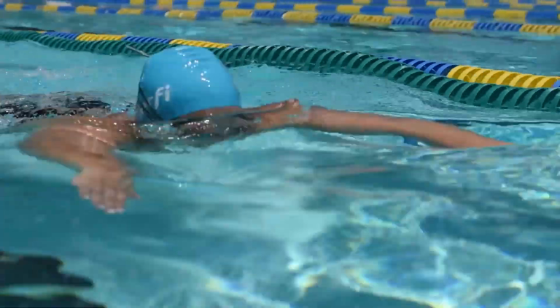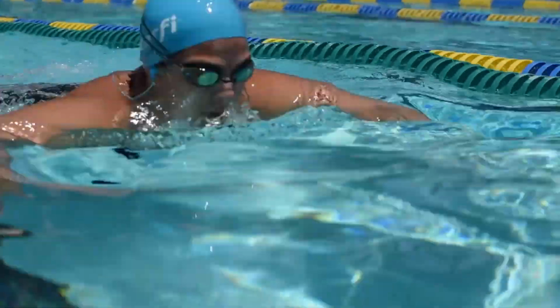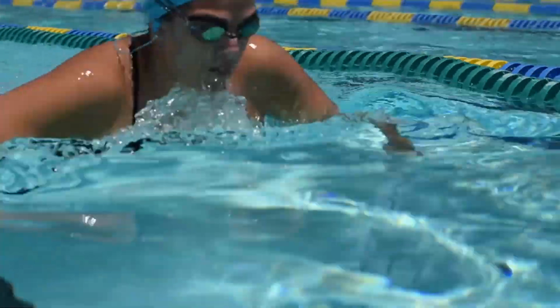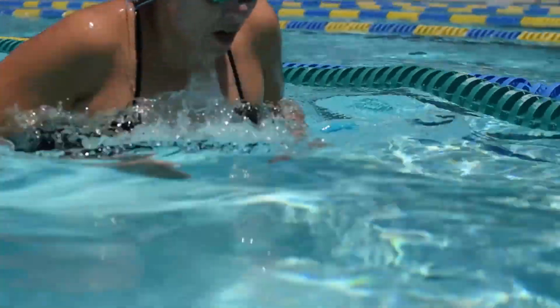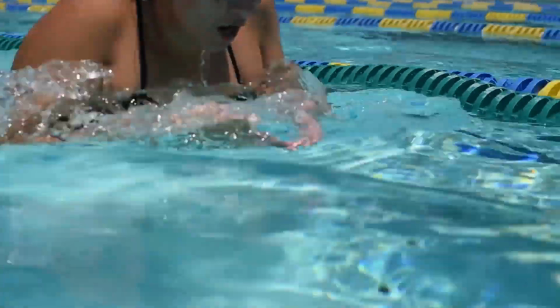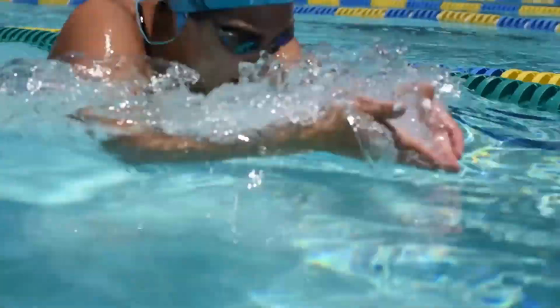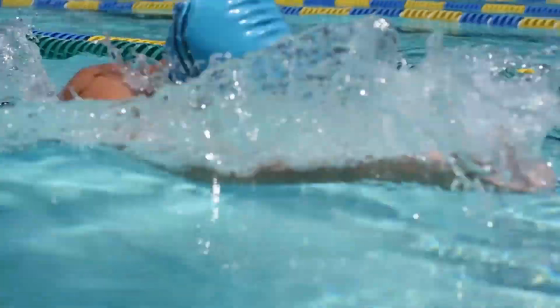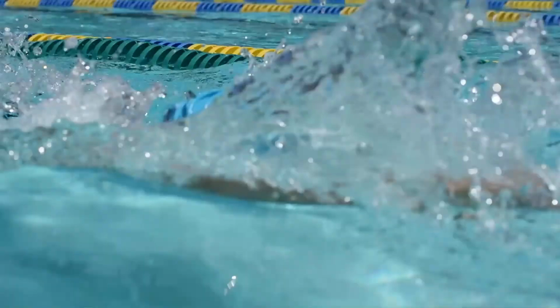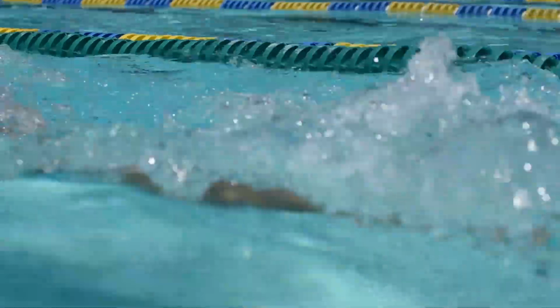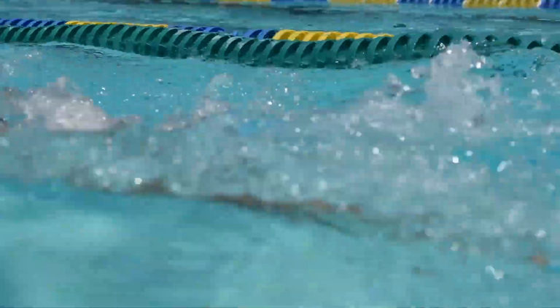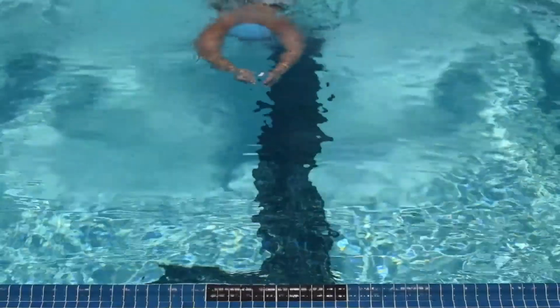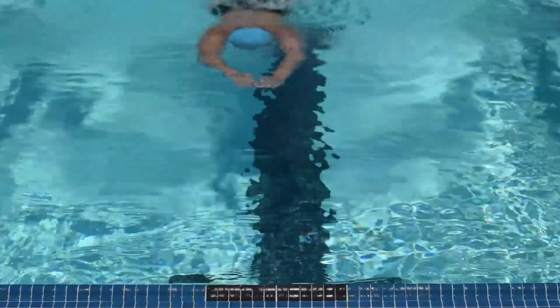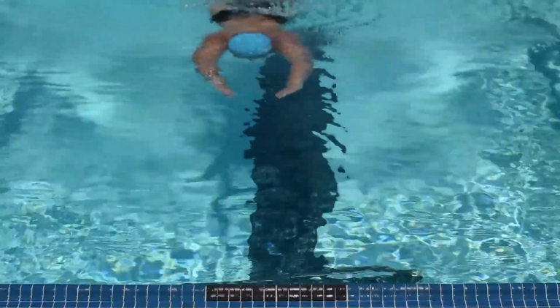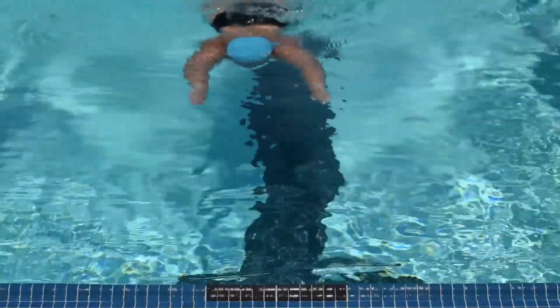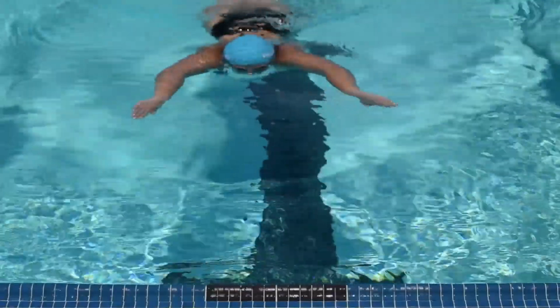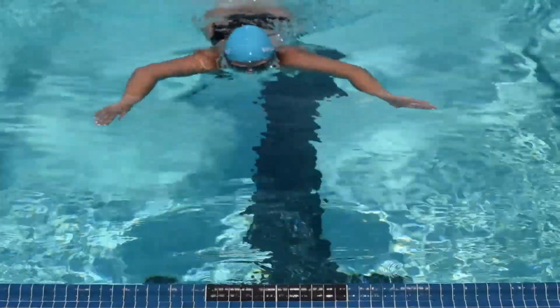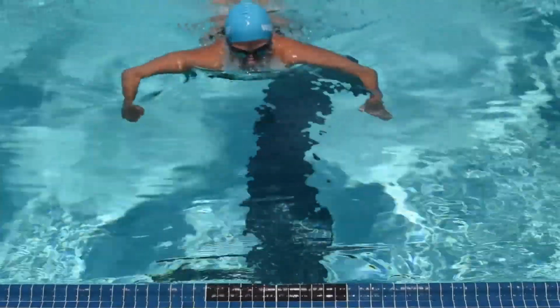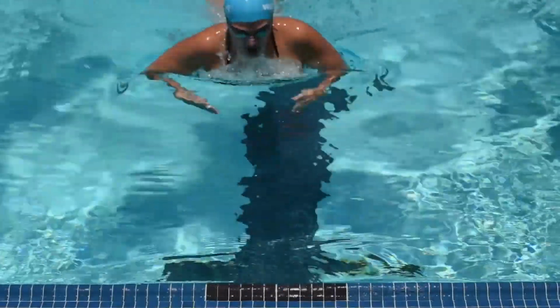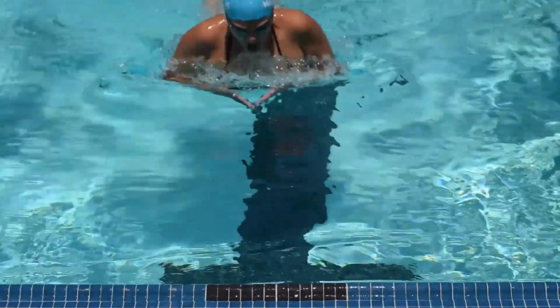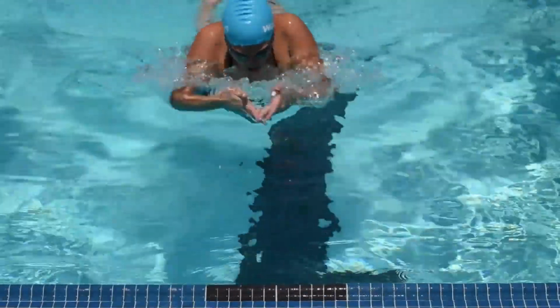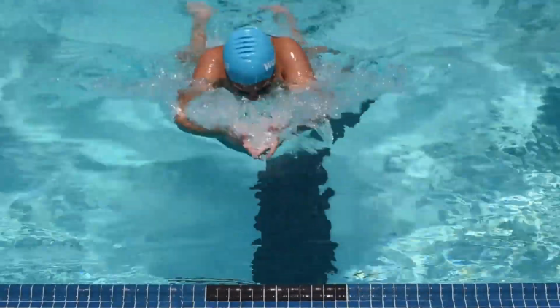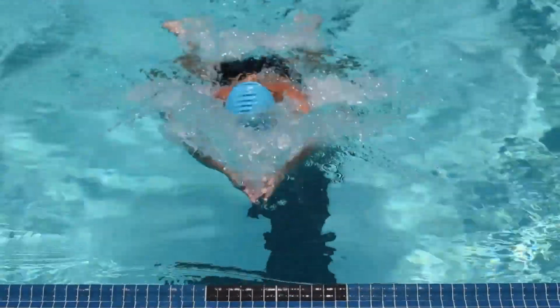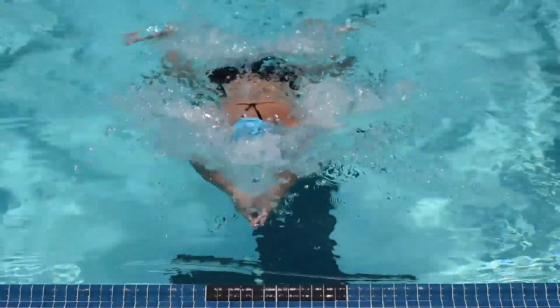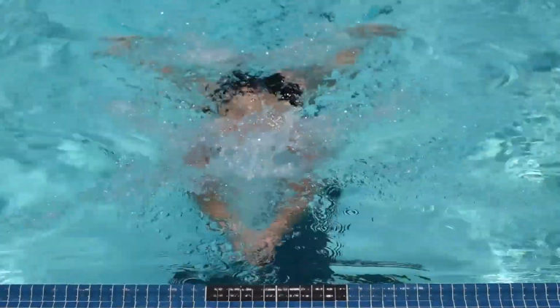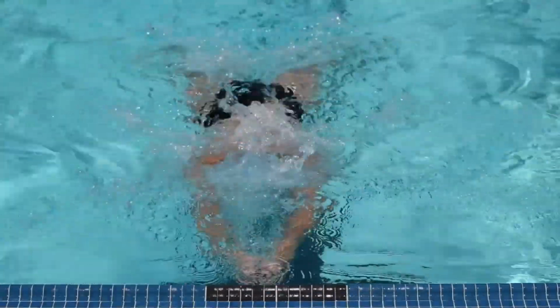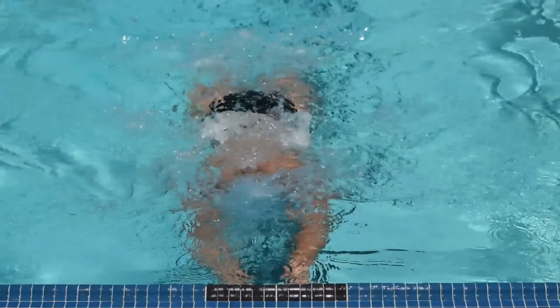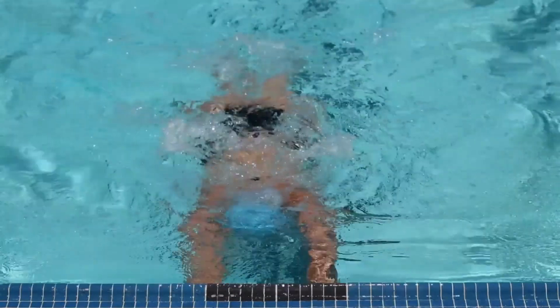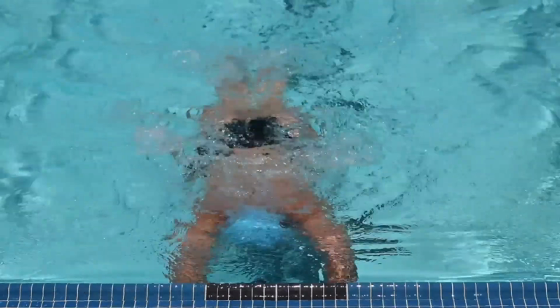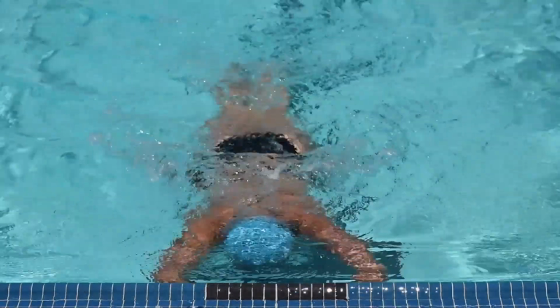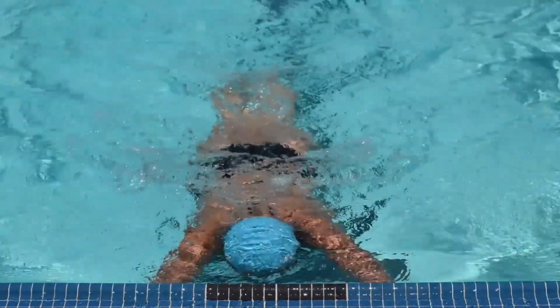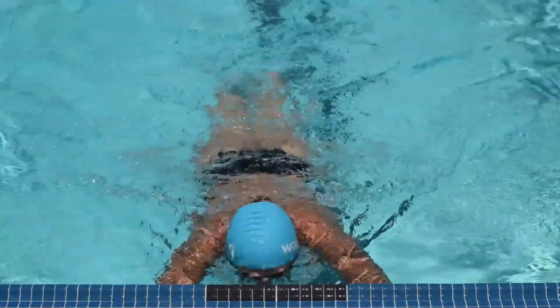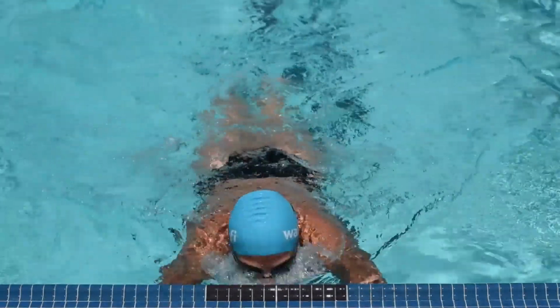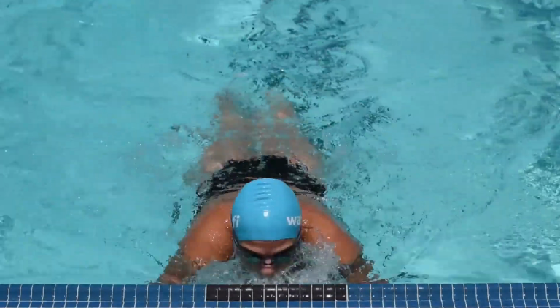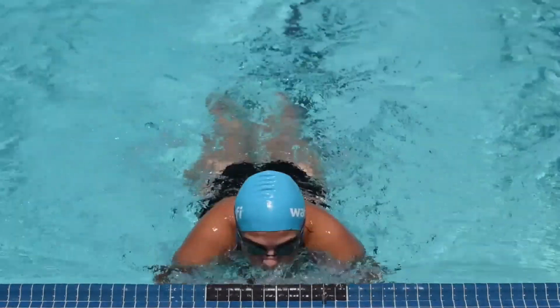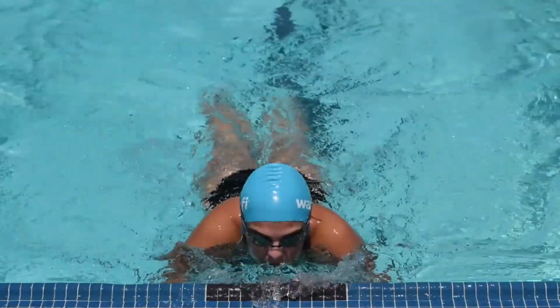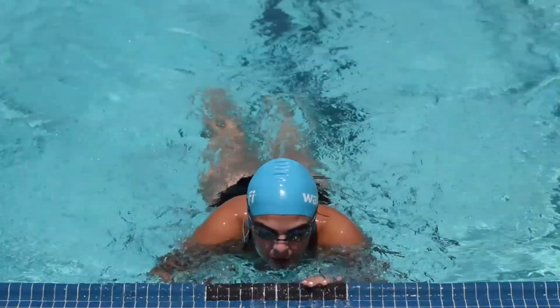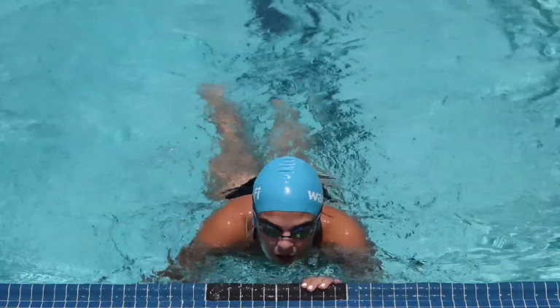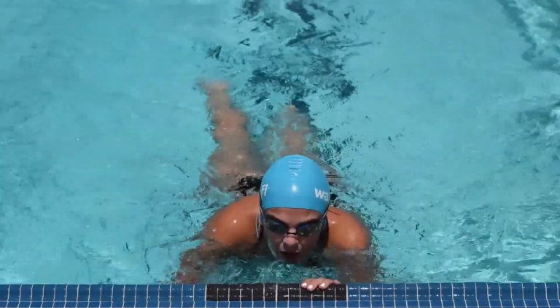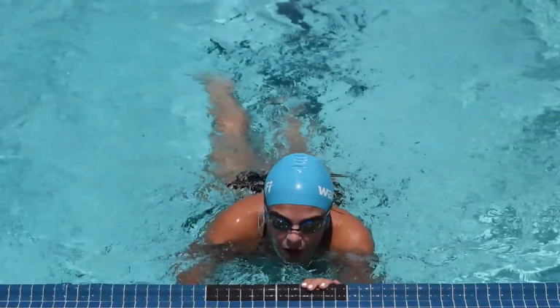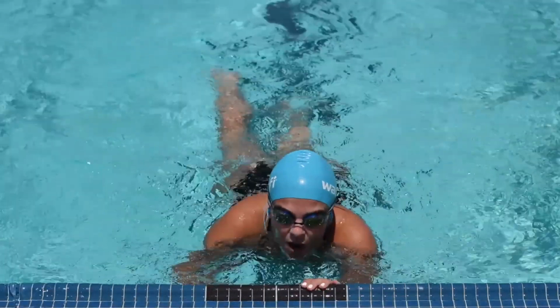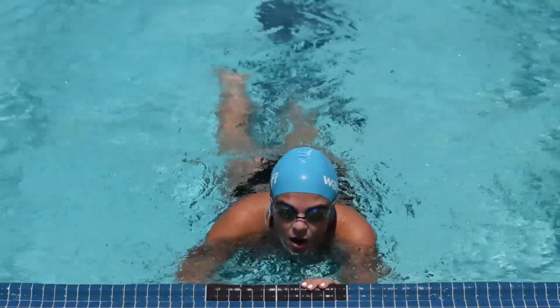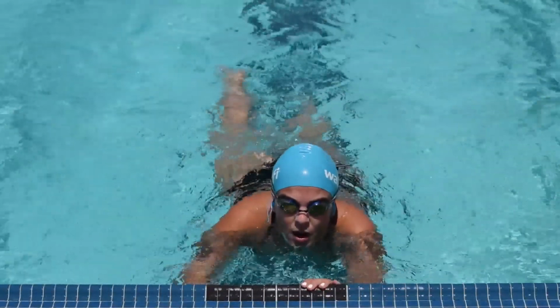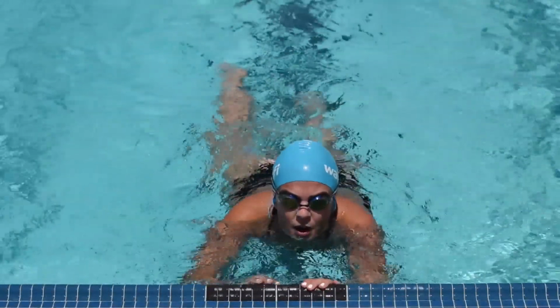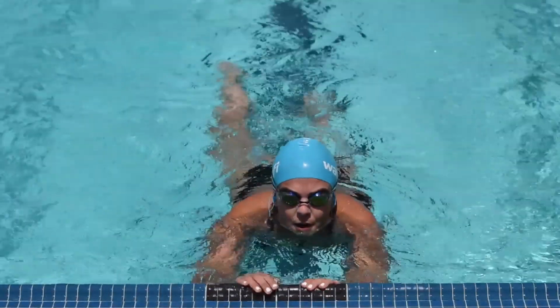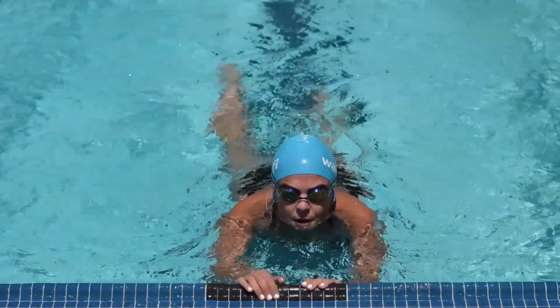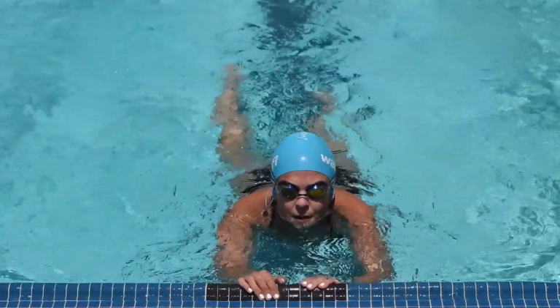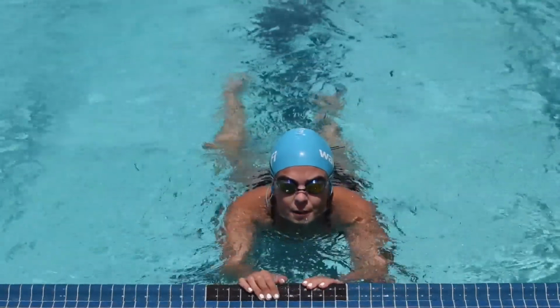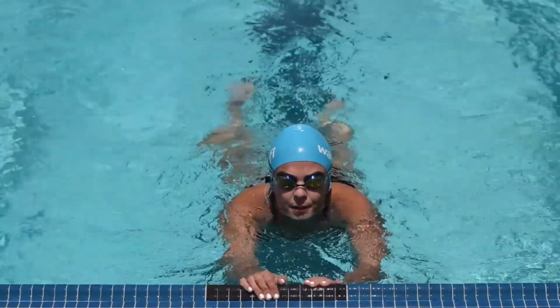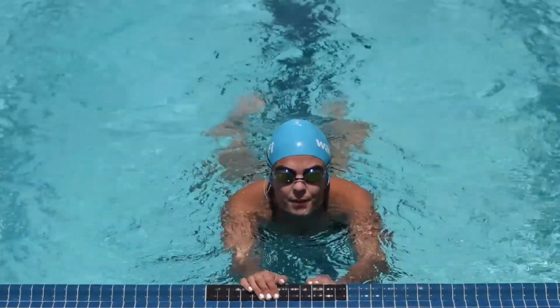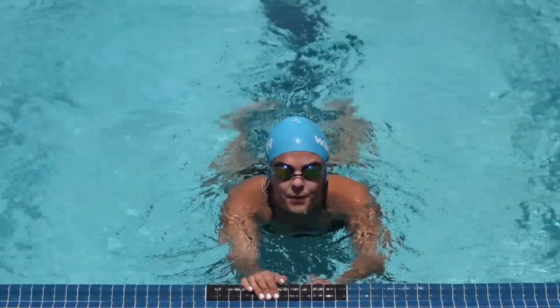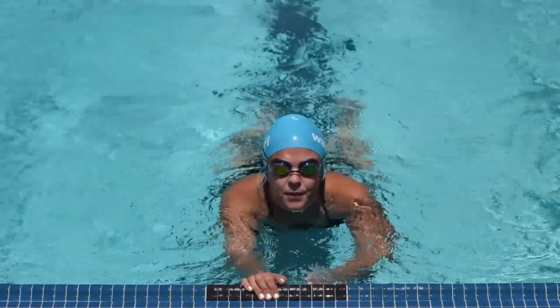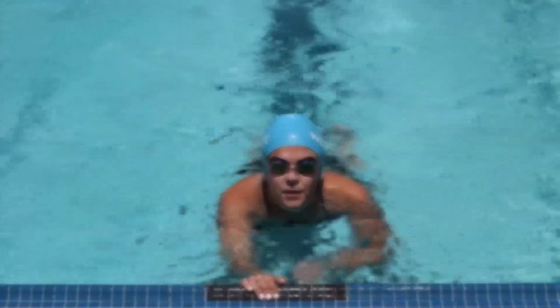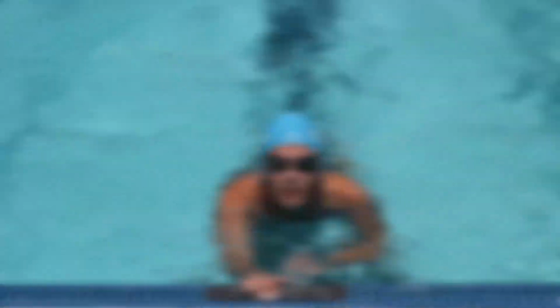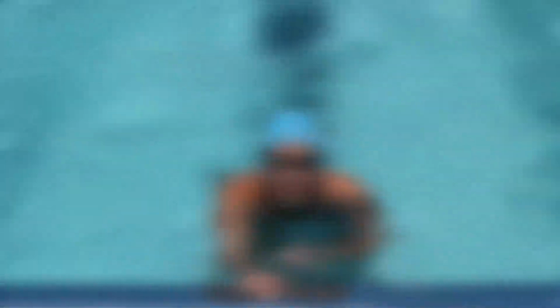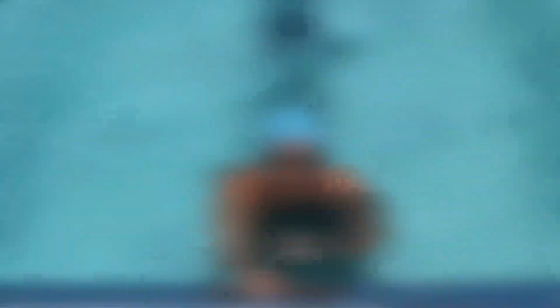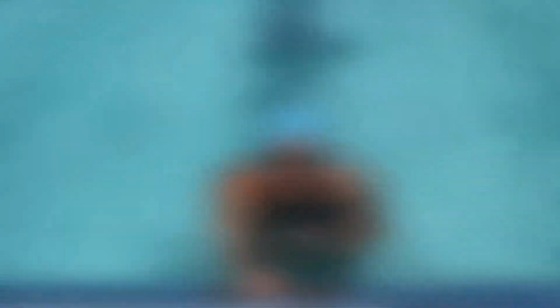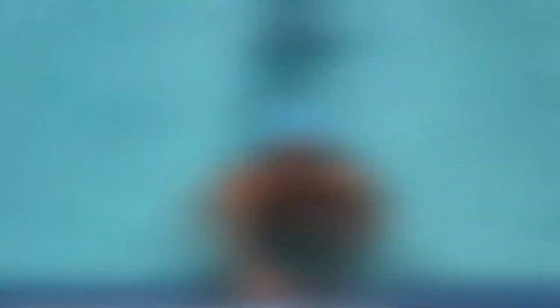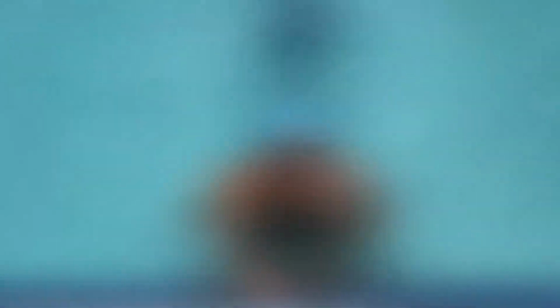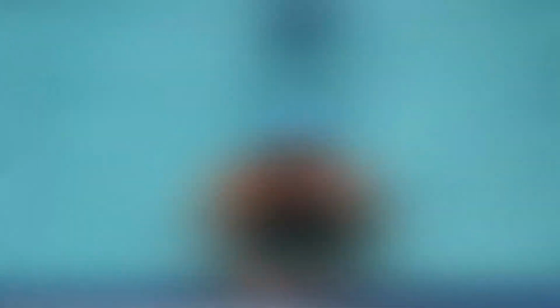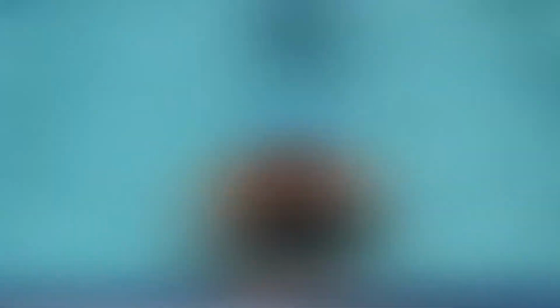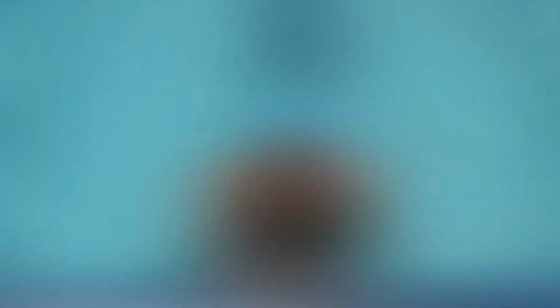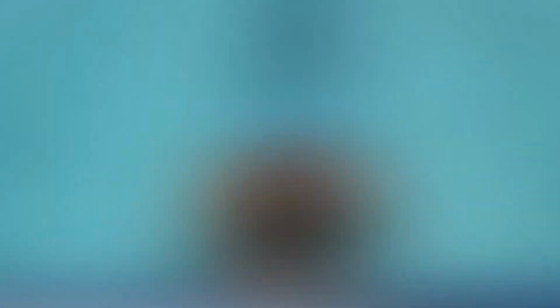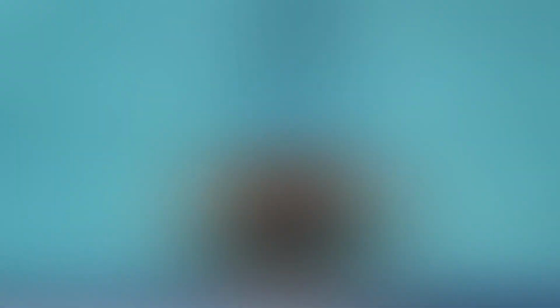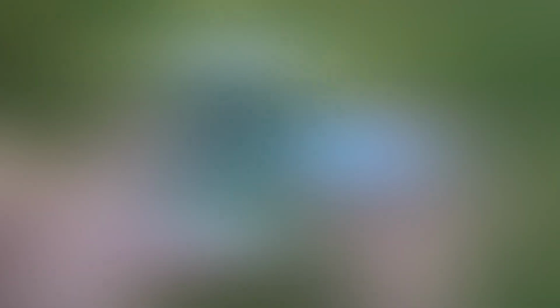This is the final length. Congratulations, you finished the workout. Don't forget to upload your stats to the Waterfy app.